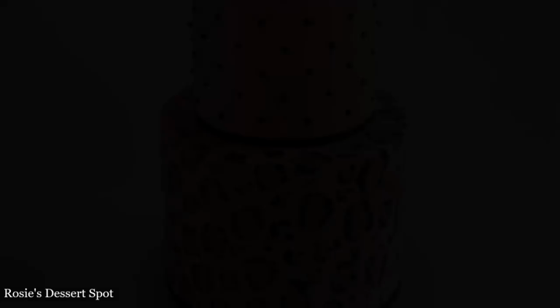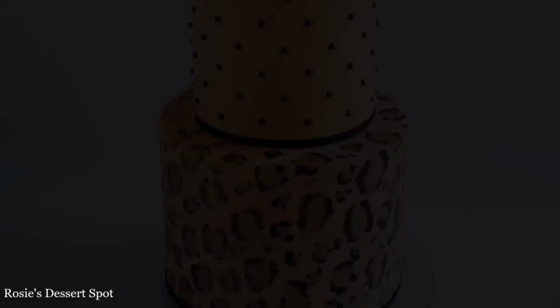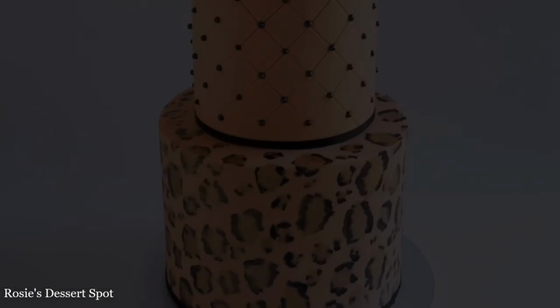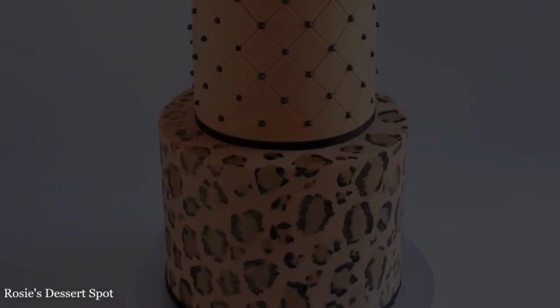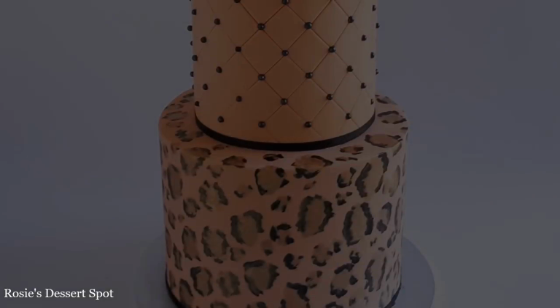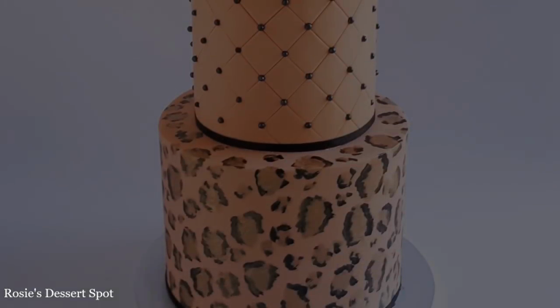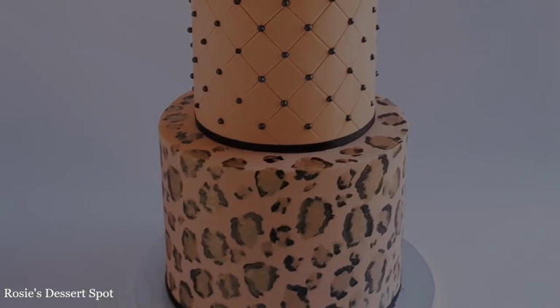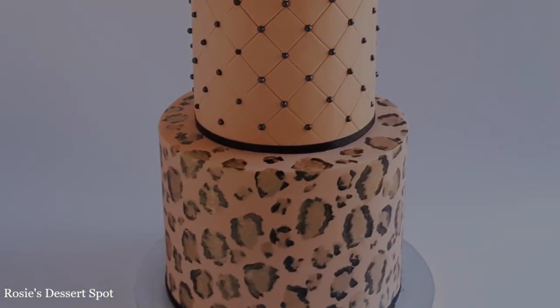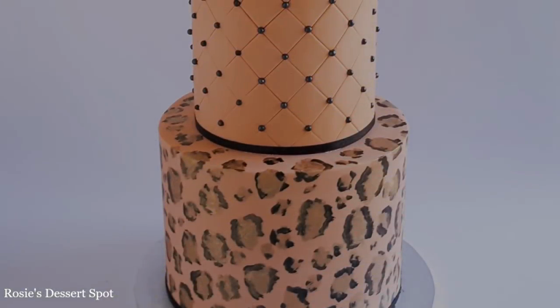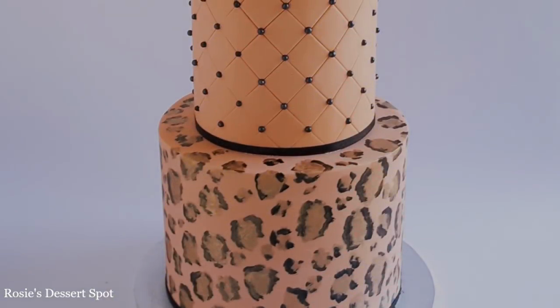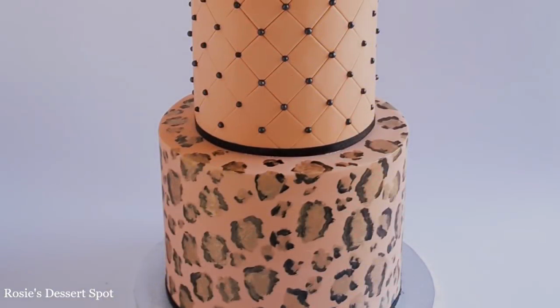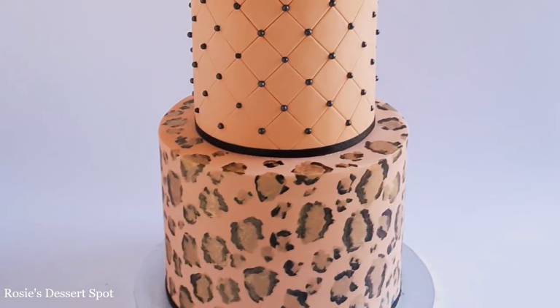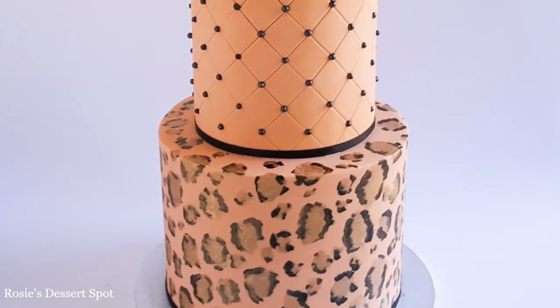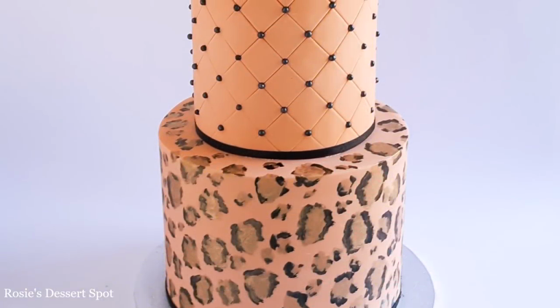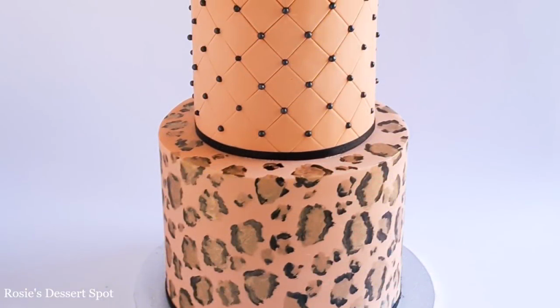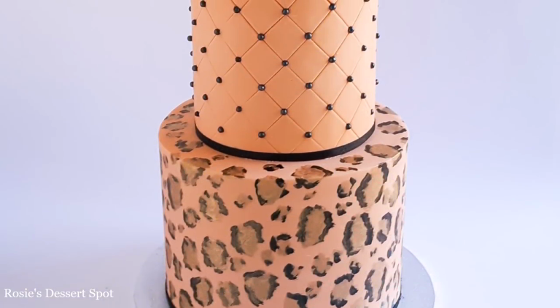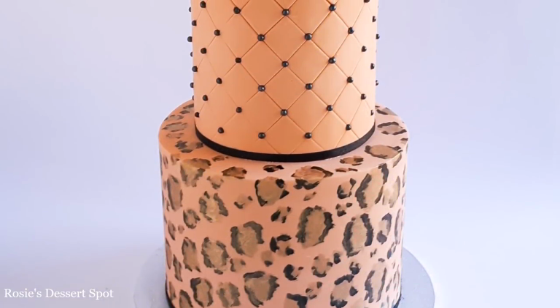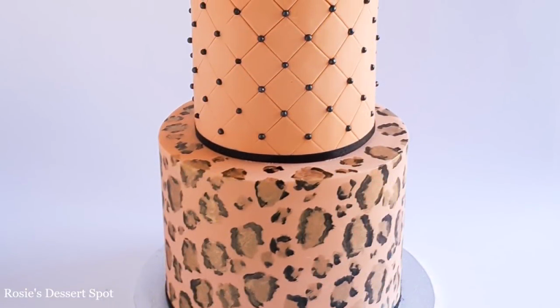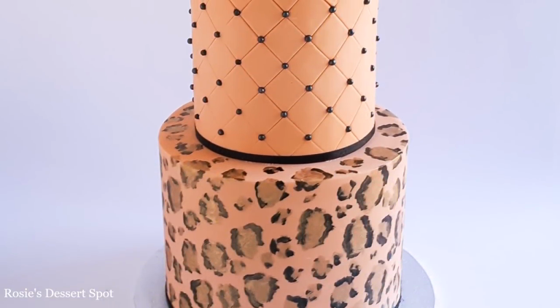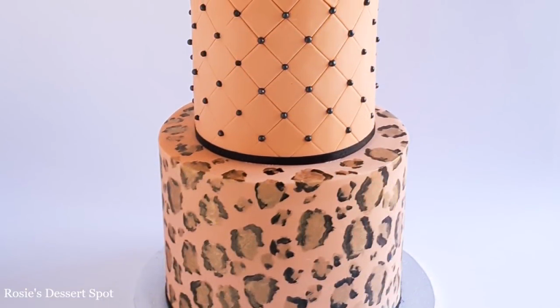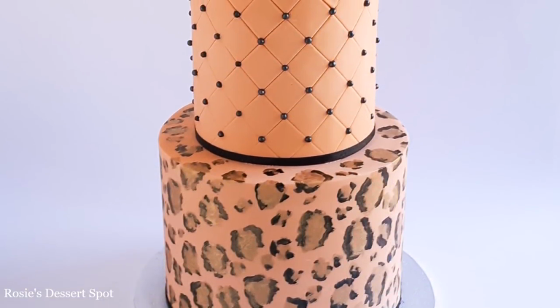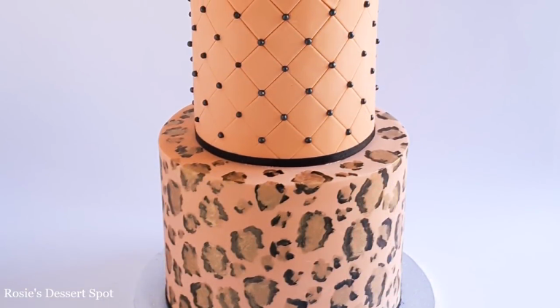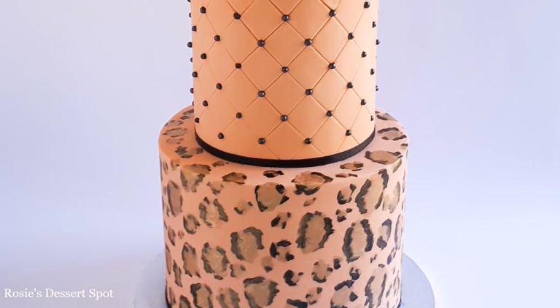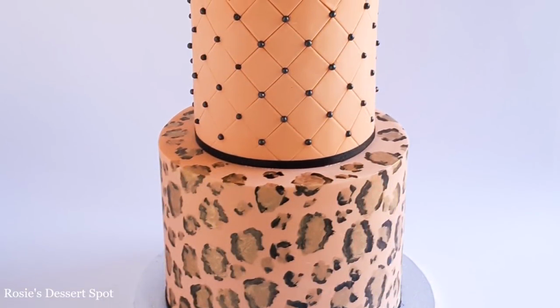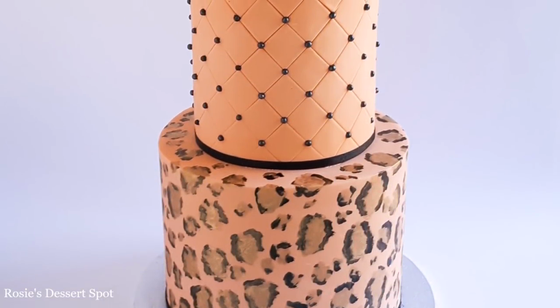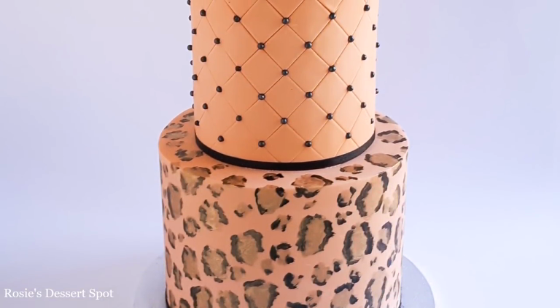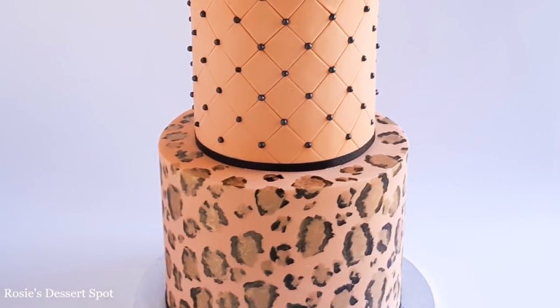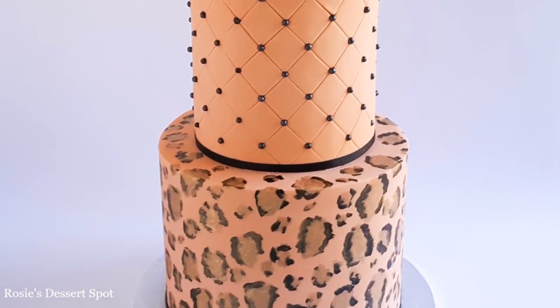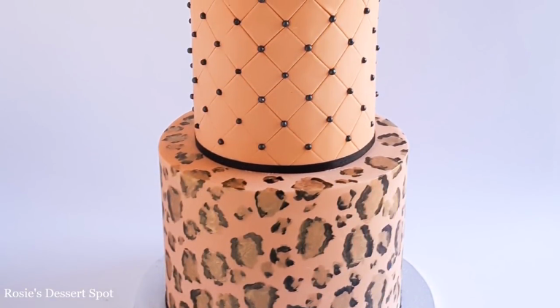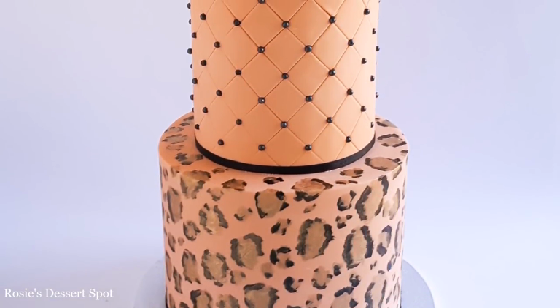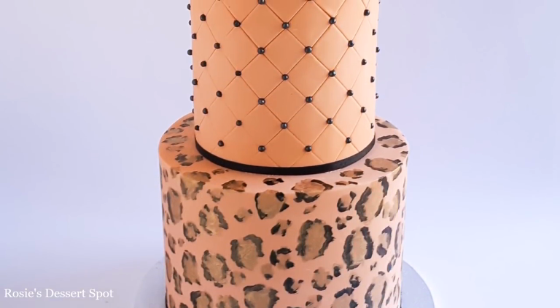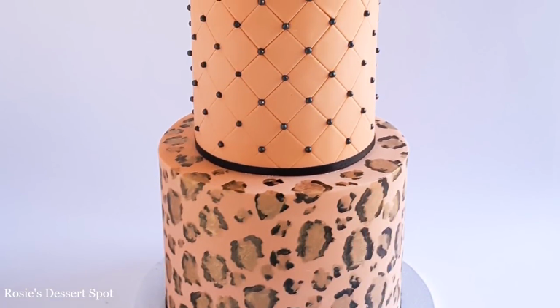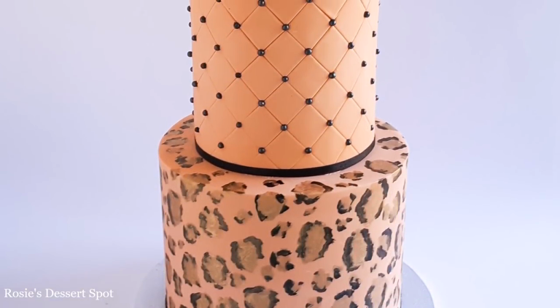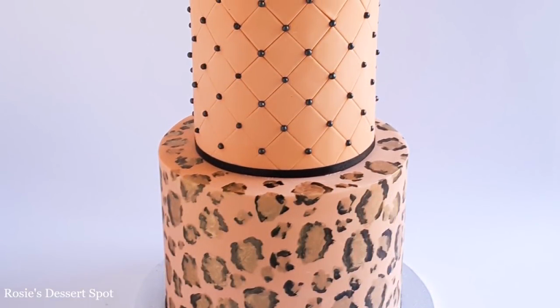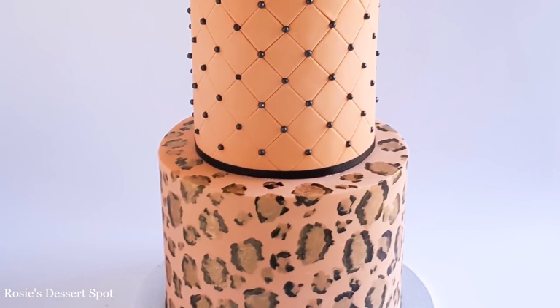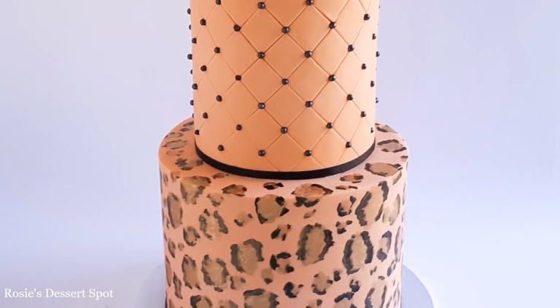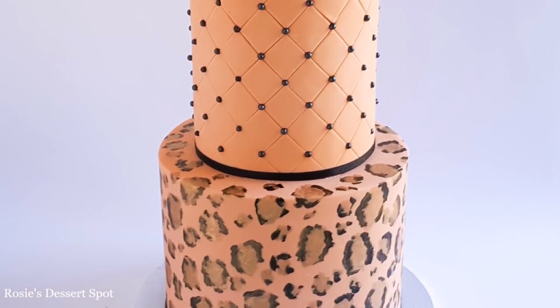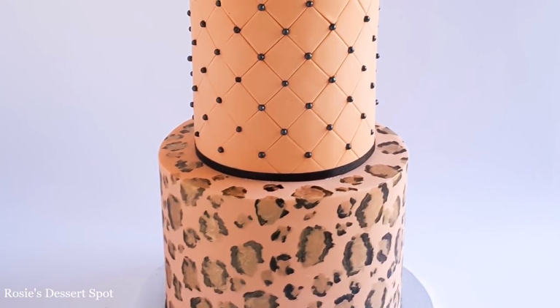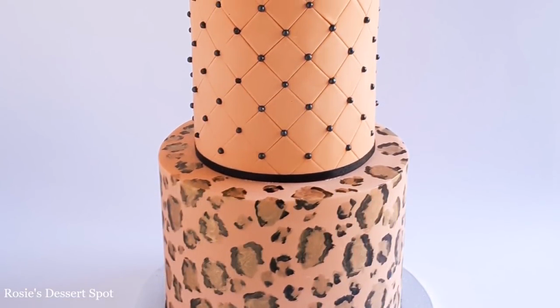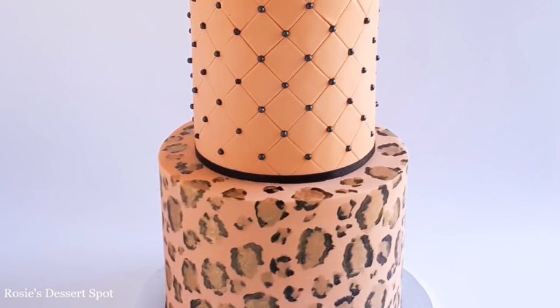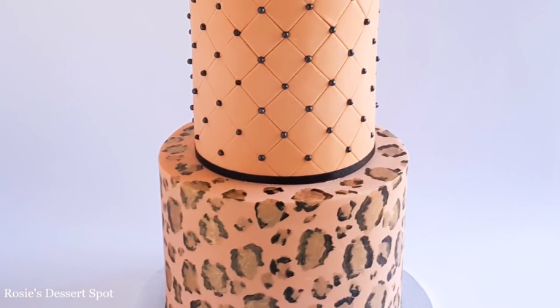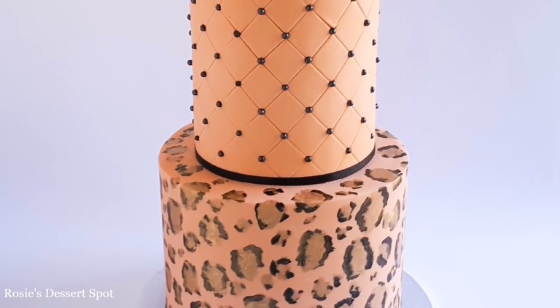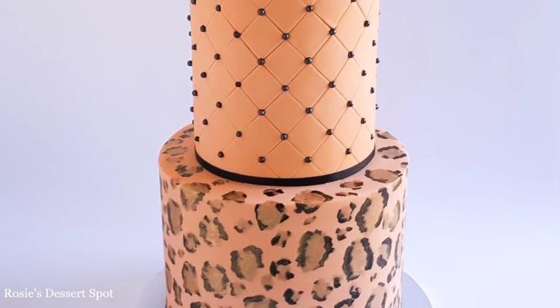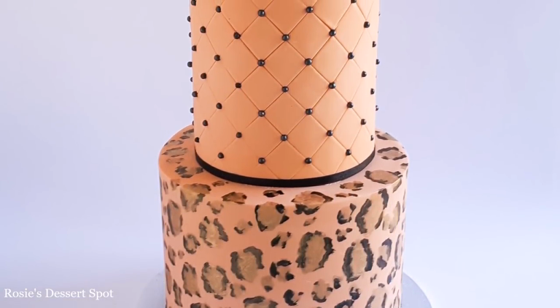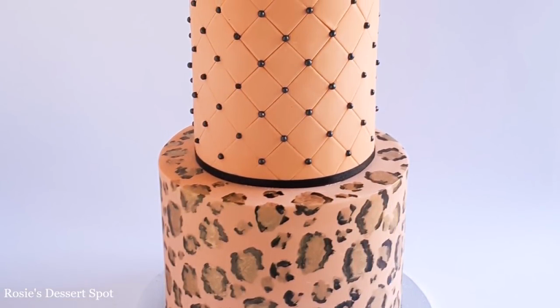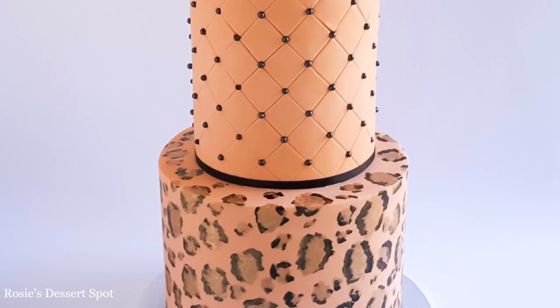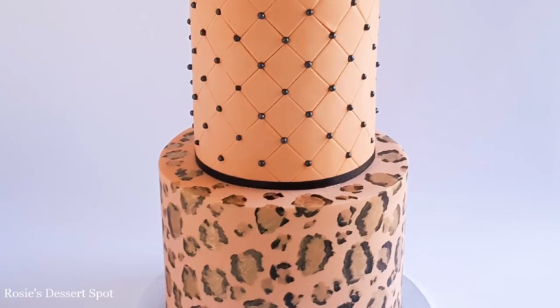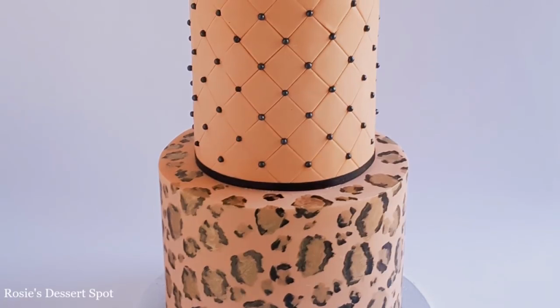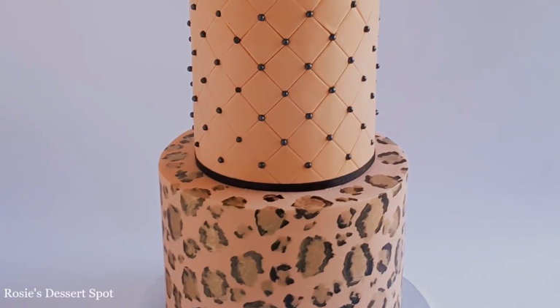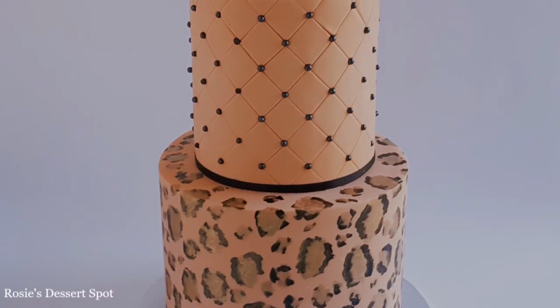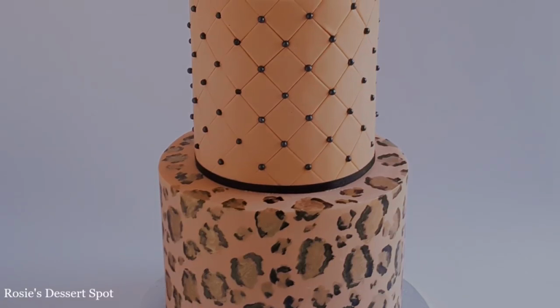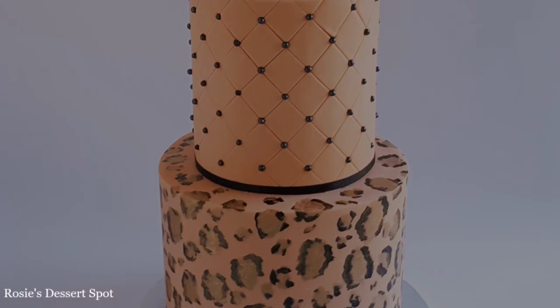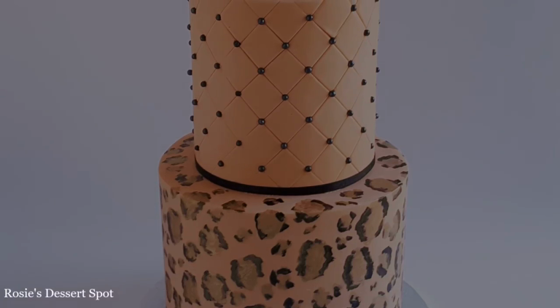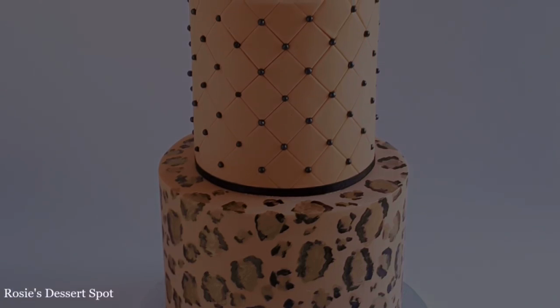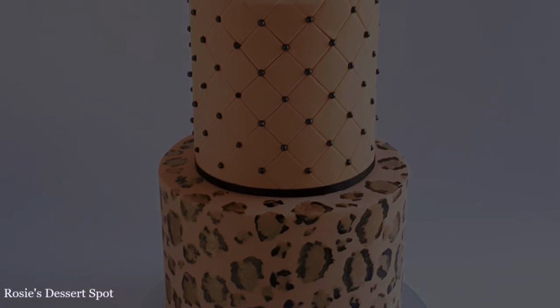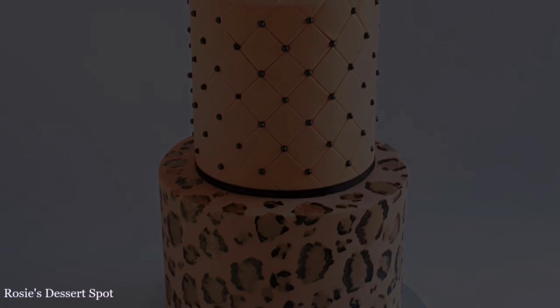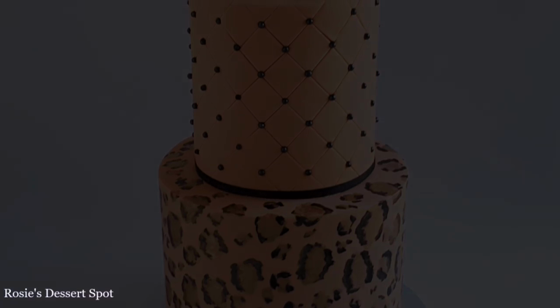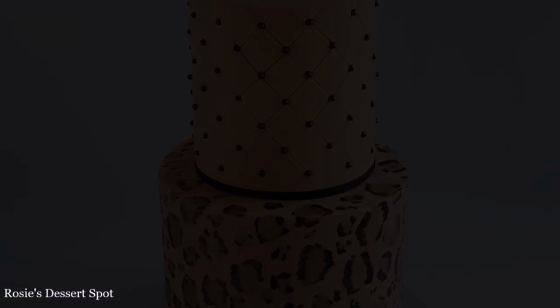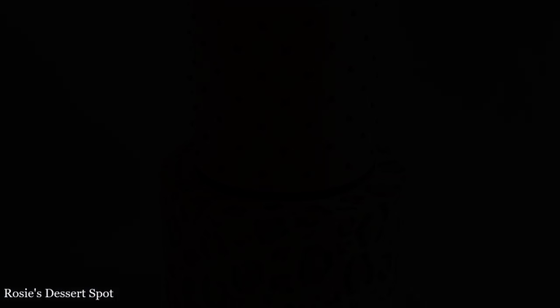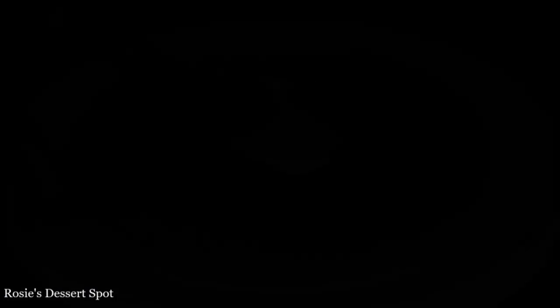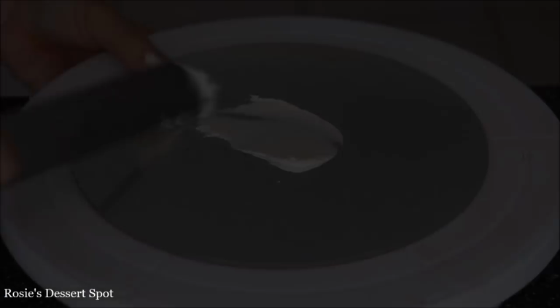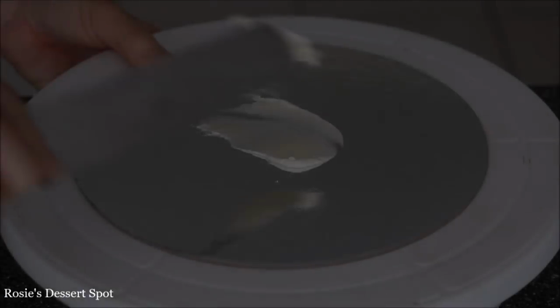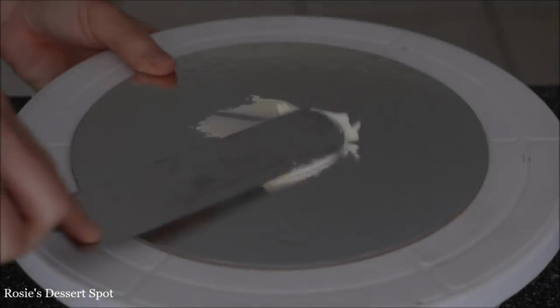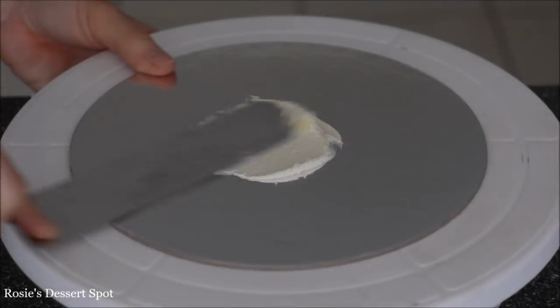Hey guys, welcome to Rosie's Dessert Spot. In this tutorial I'll be showing you how to create this leopard print effect and the diamond pattern up top.